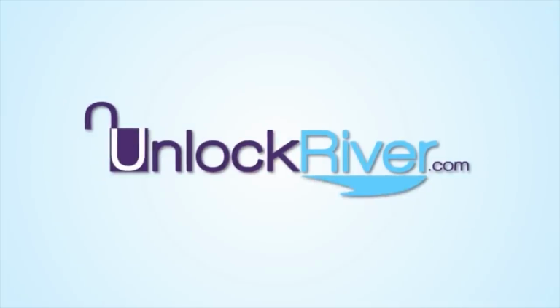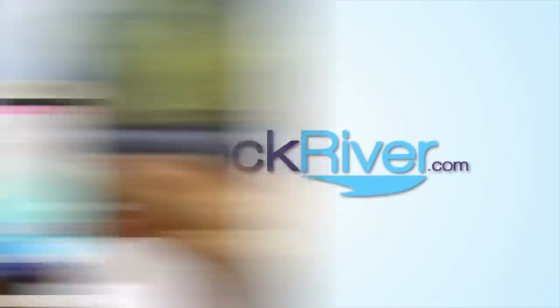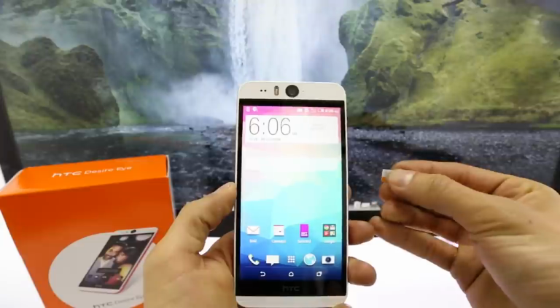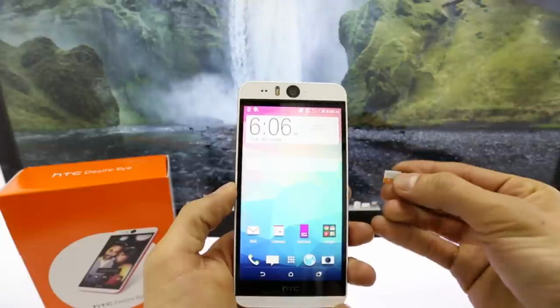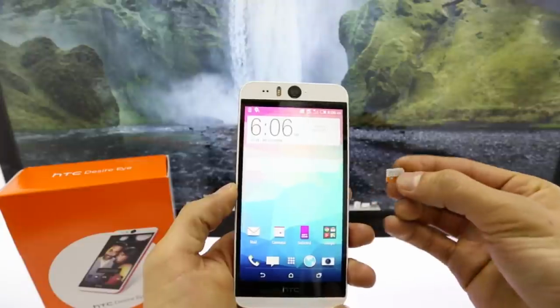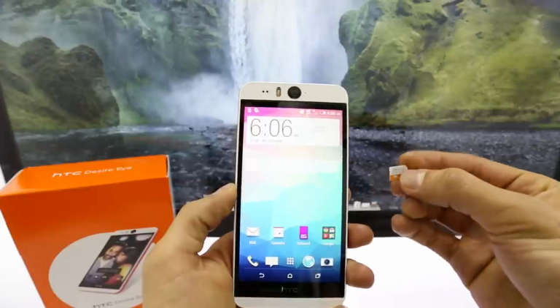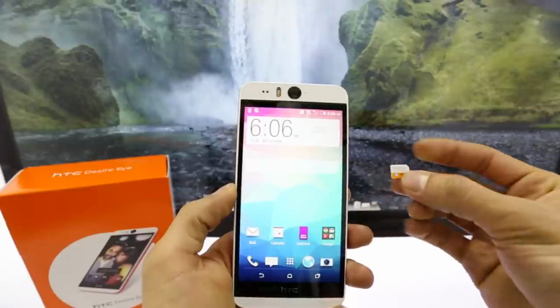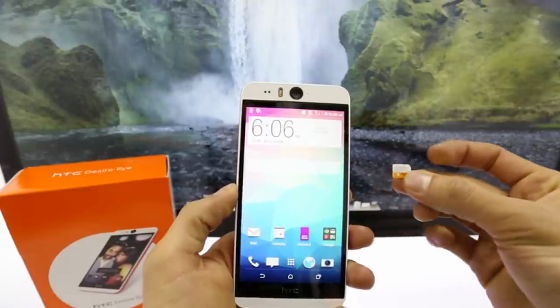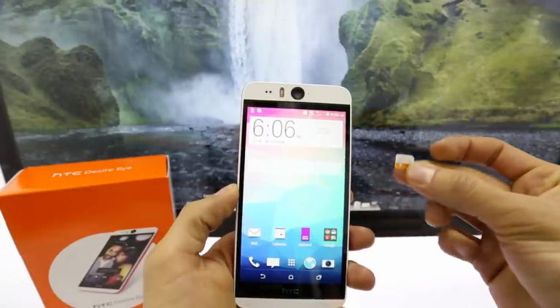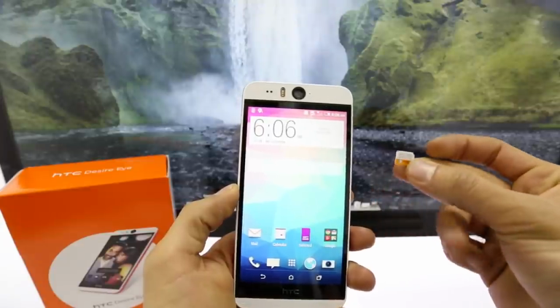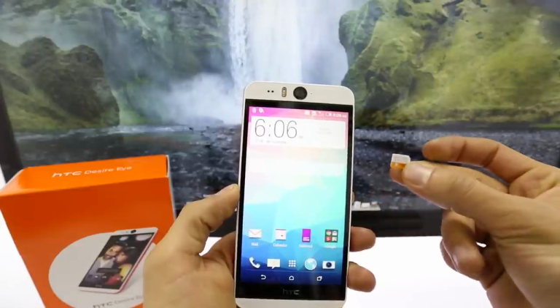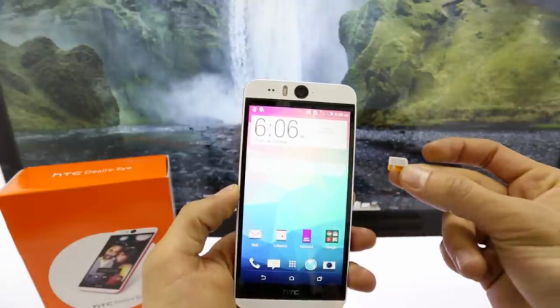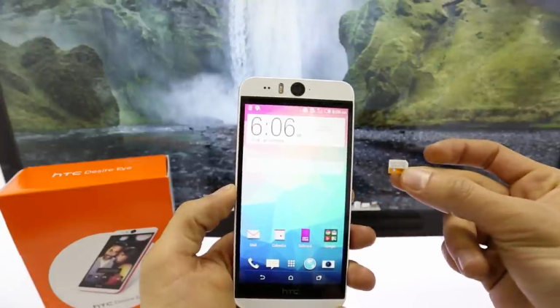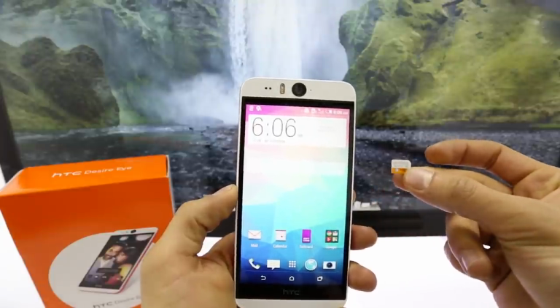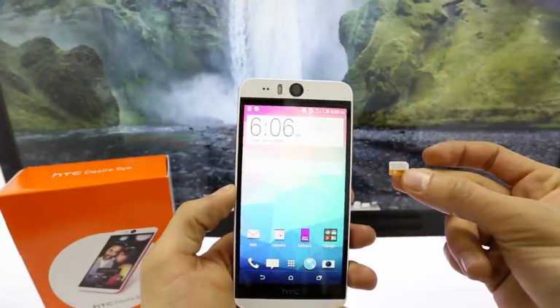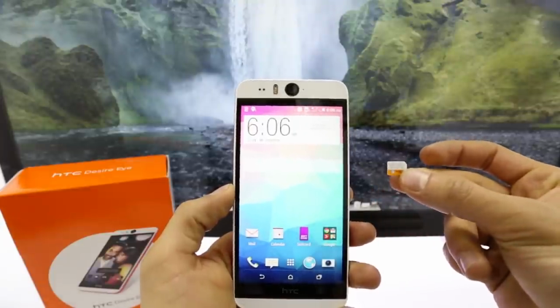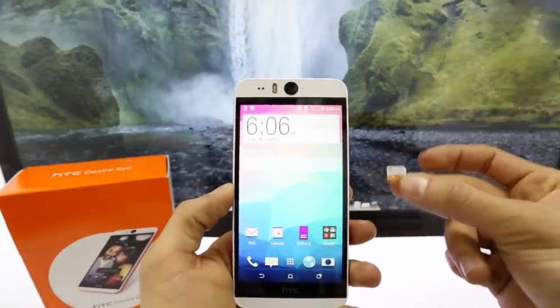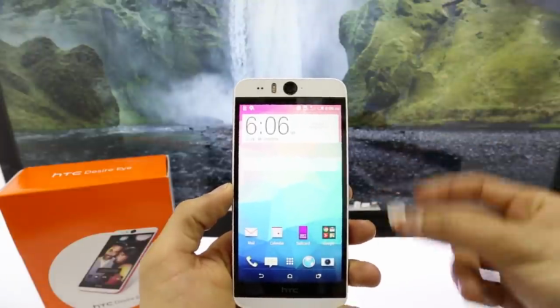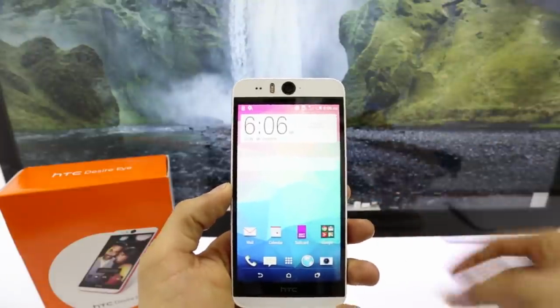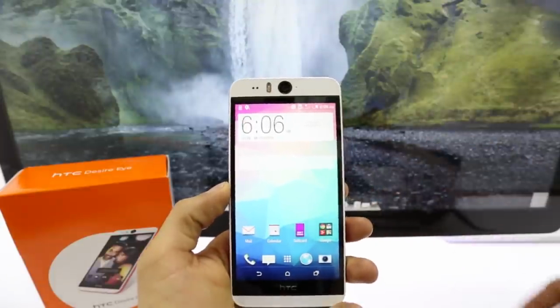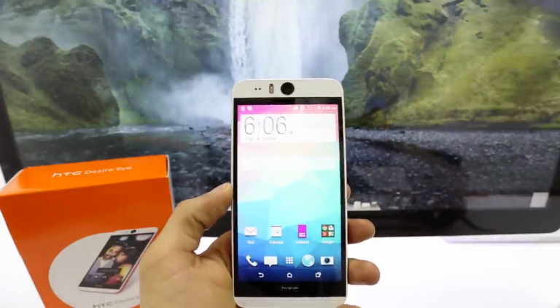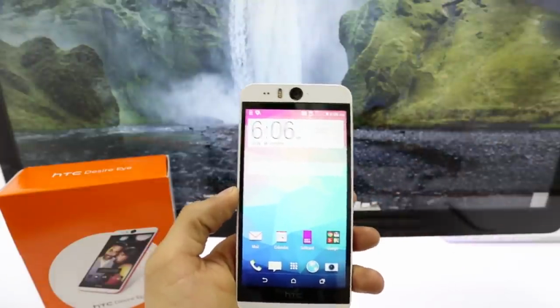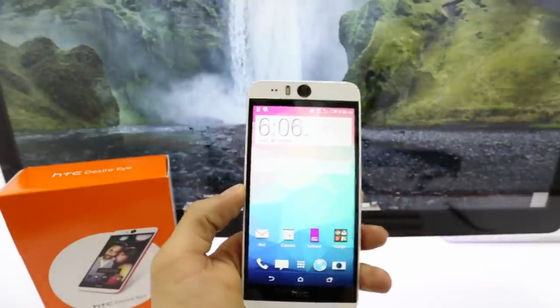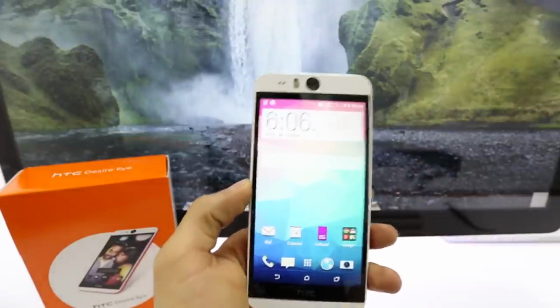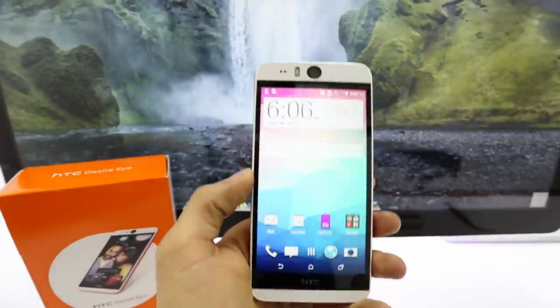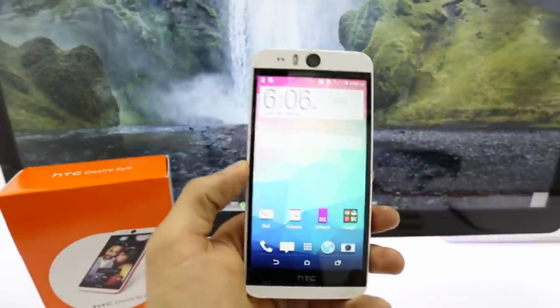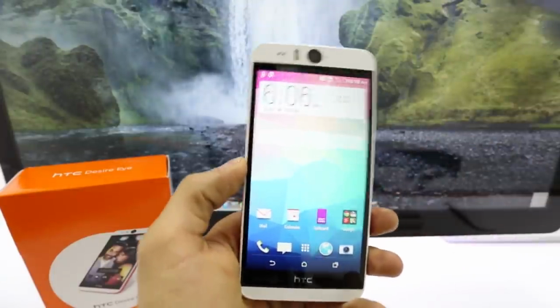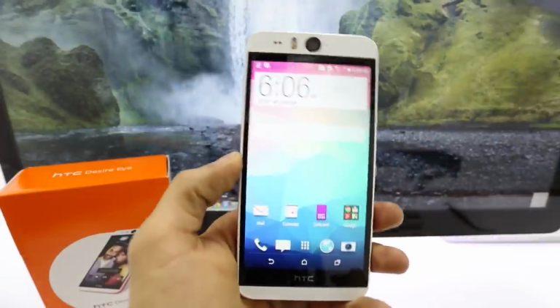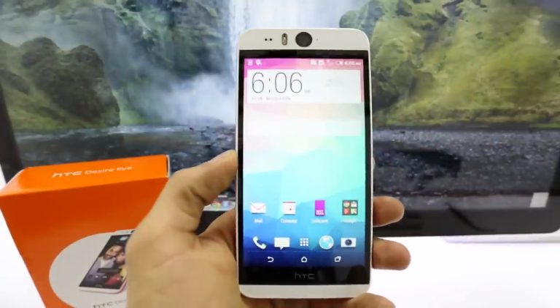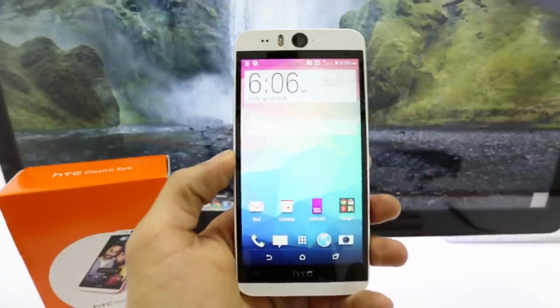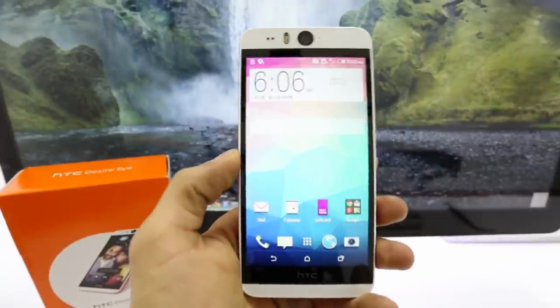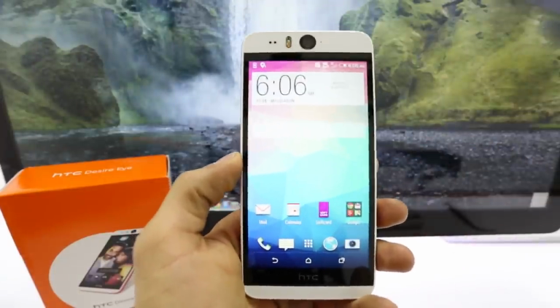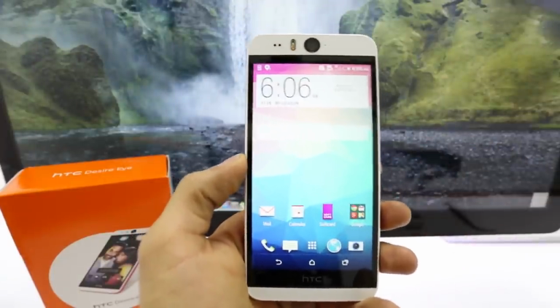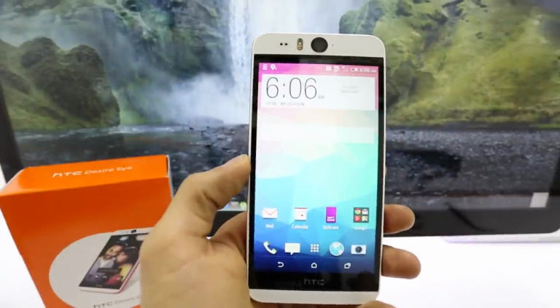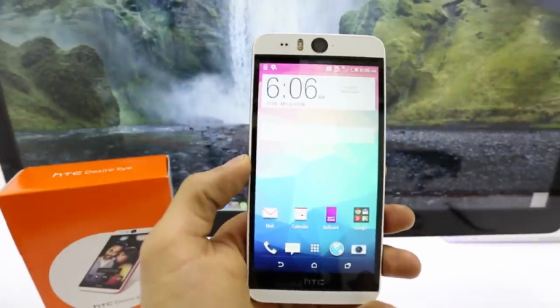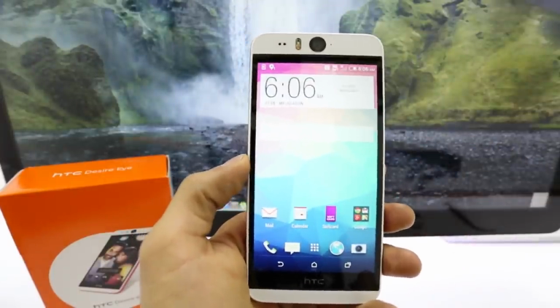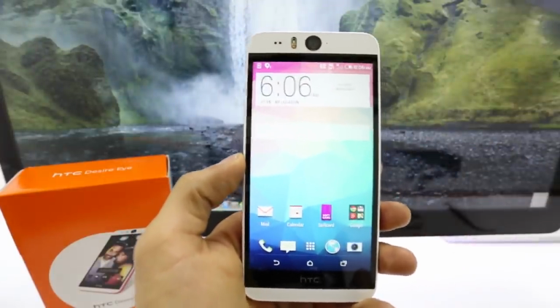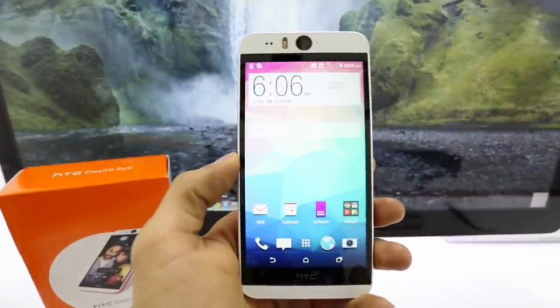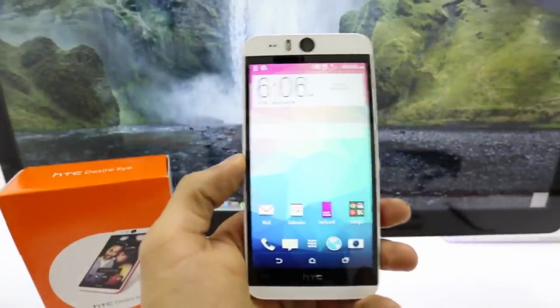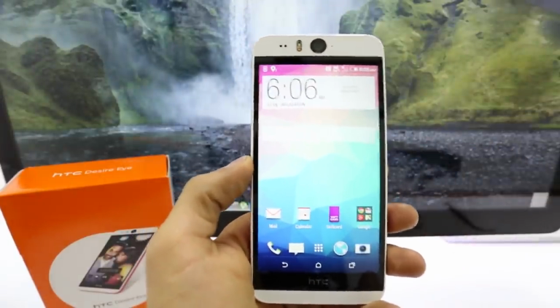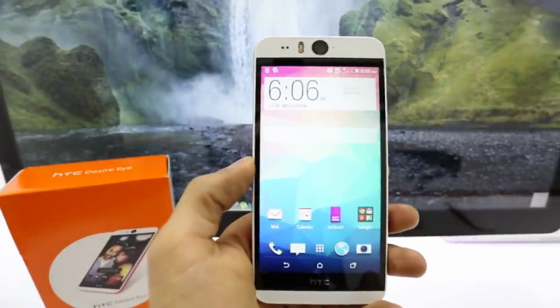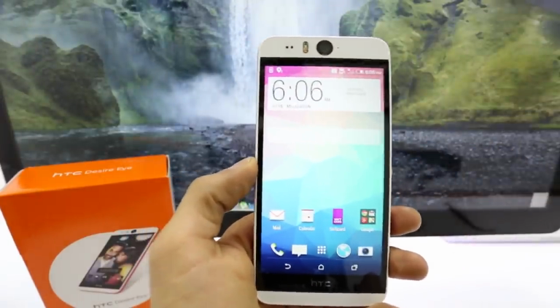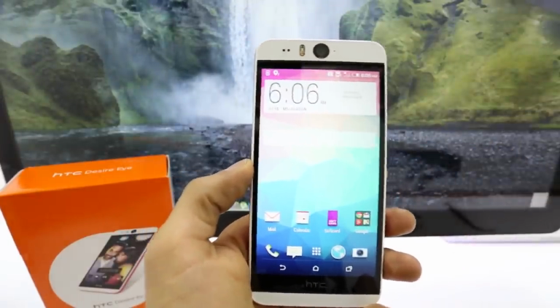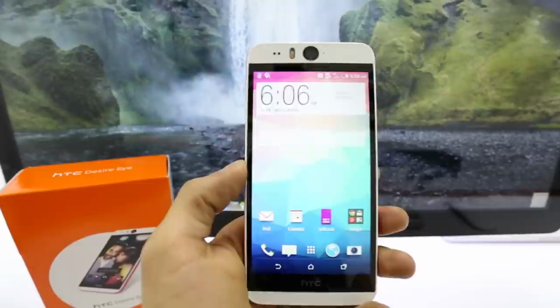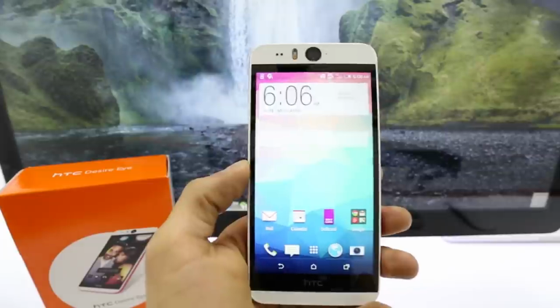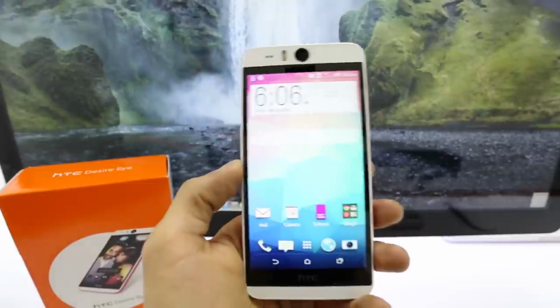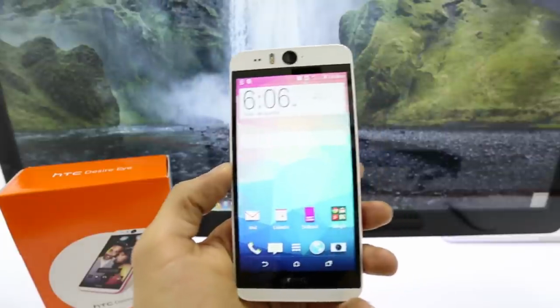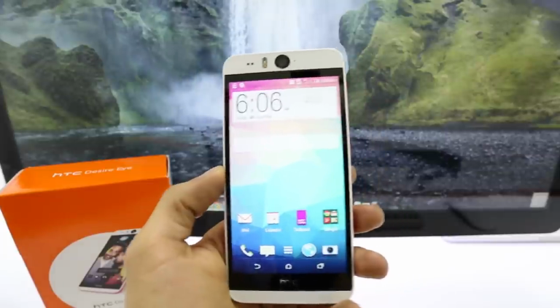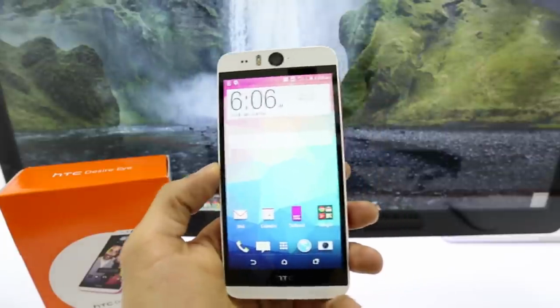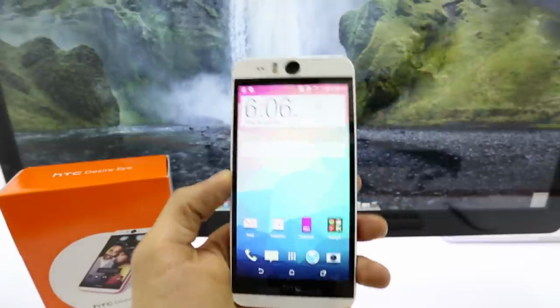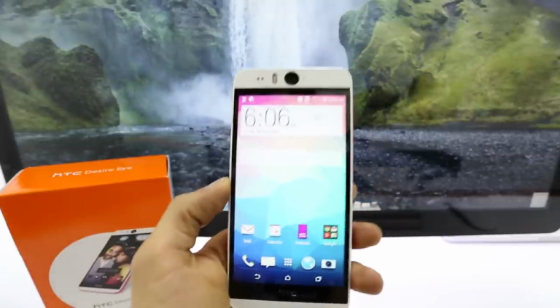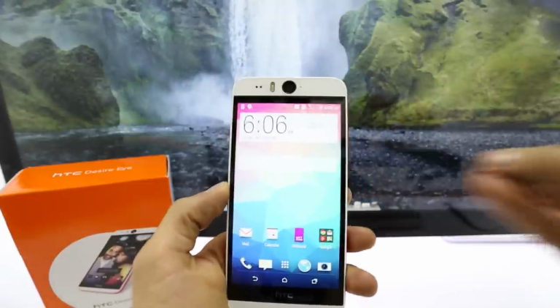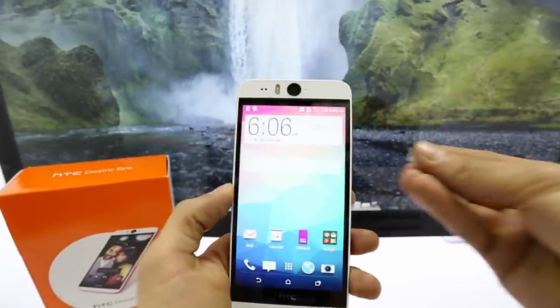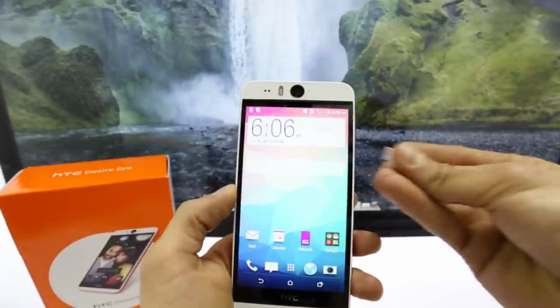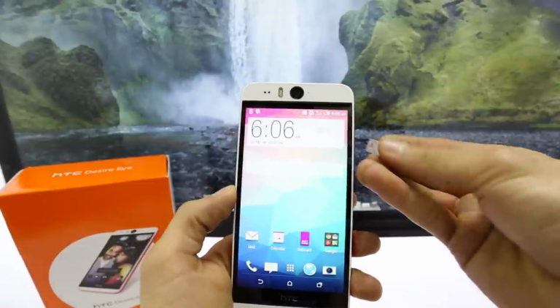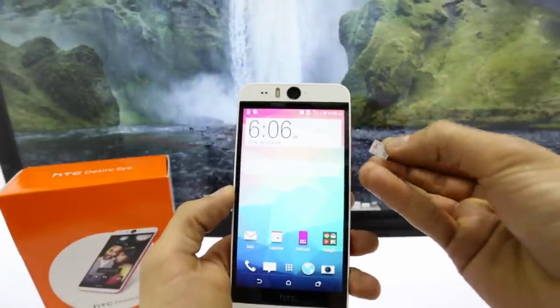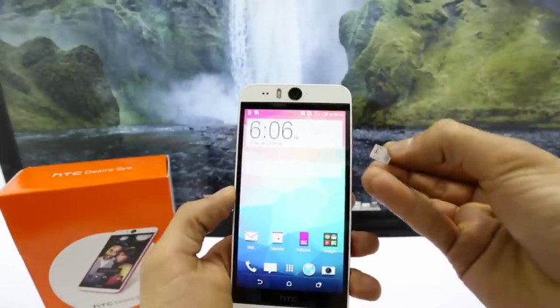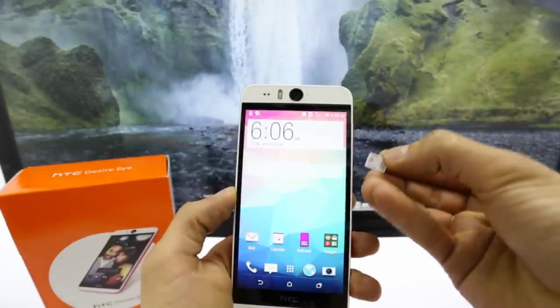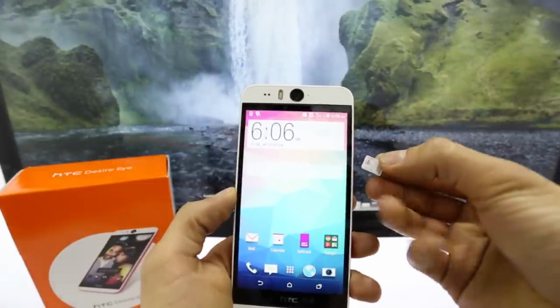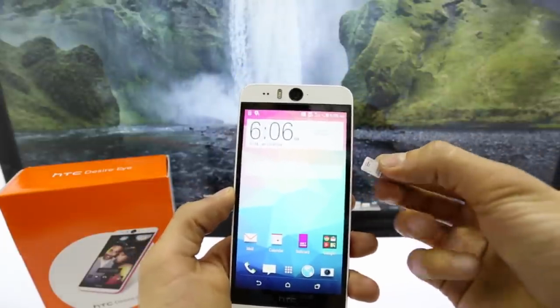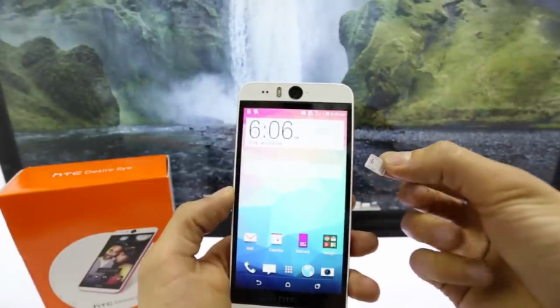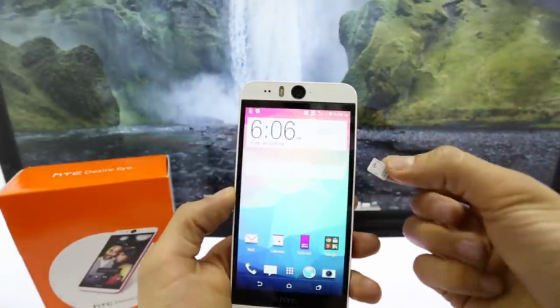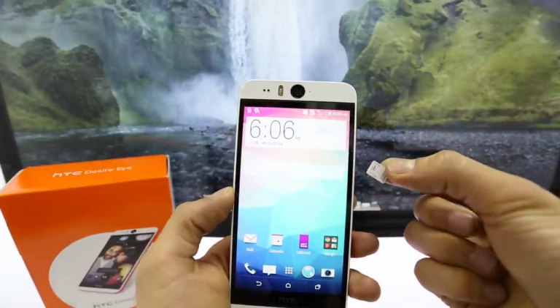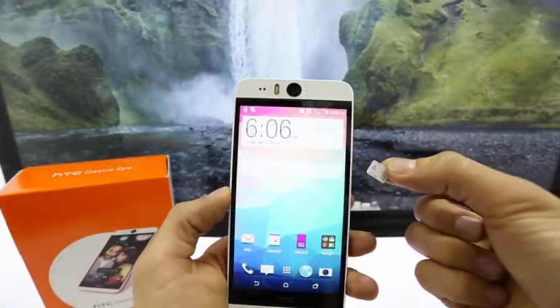So I just got this phone from AT&T, it is currently locked to AT&T but I want to unlock it to use it with my T-Mobile SIM card as you can see here.